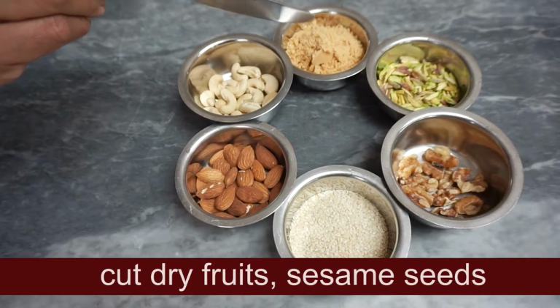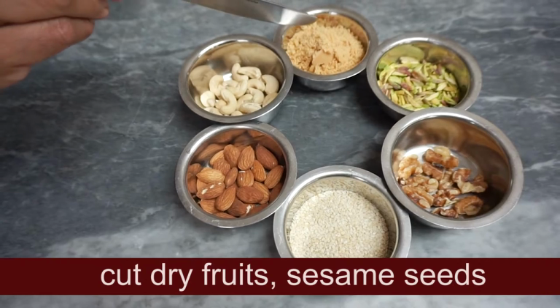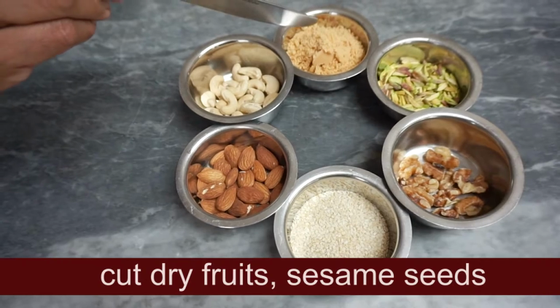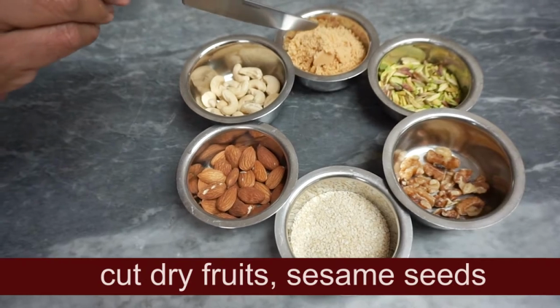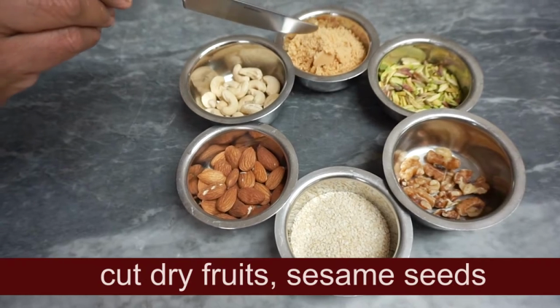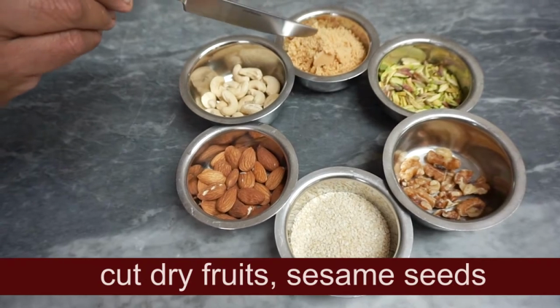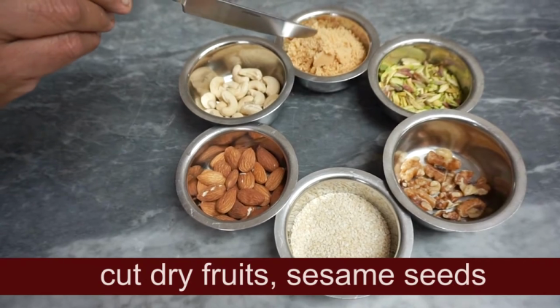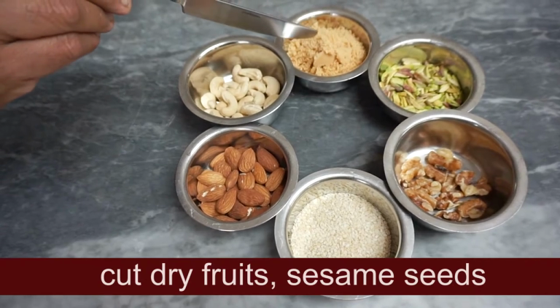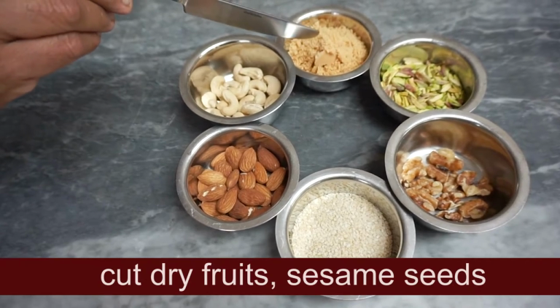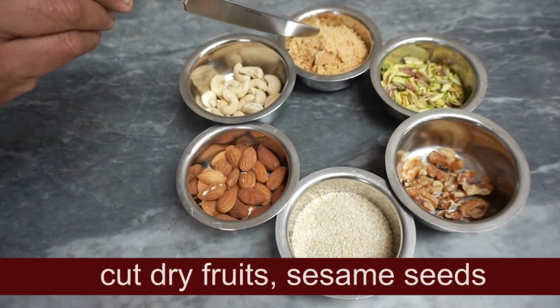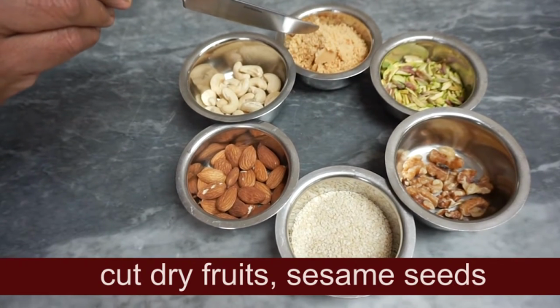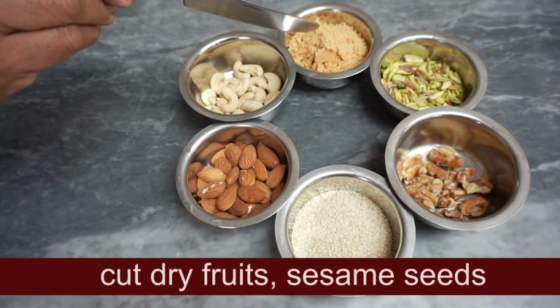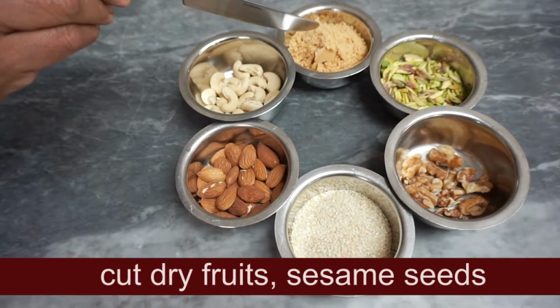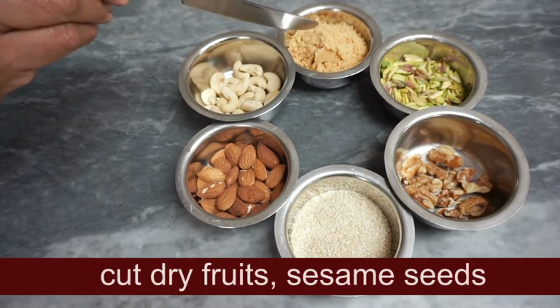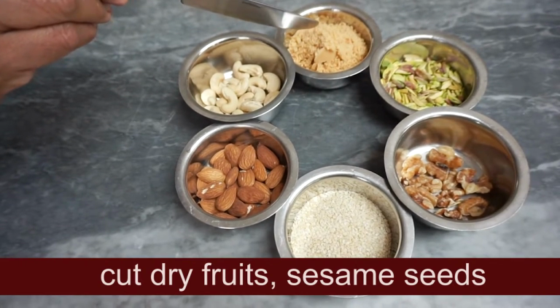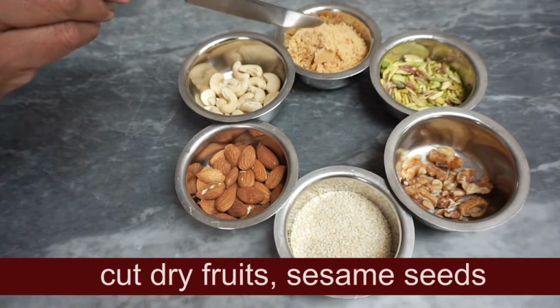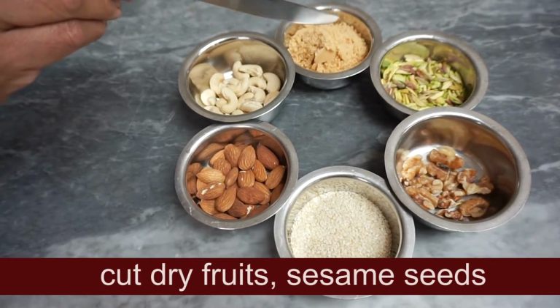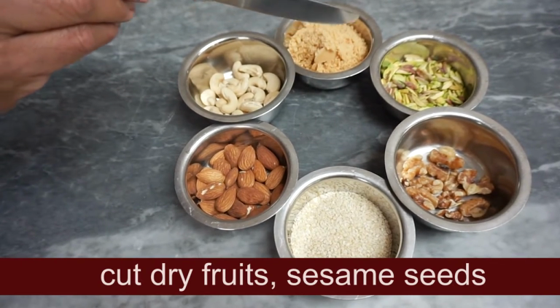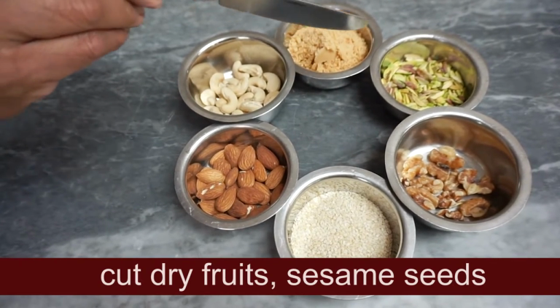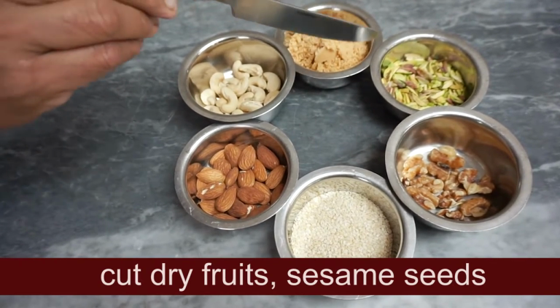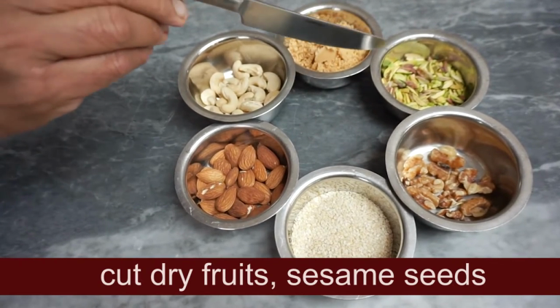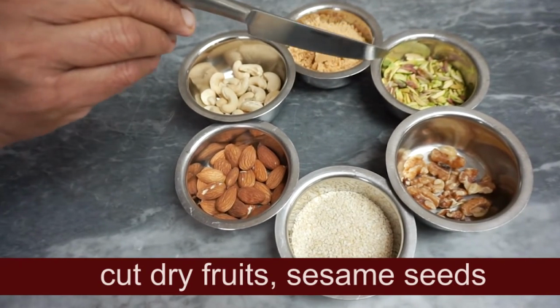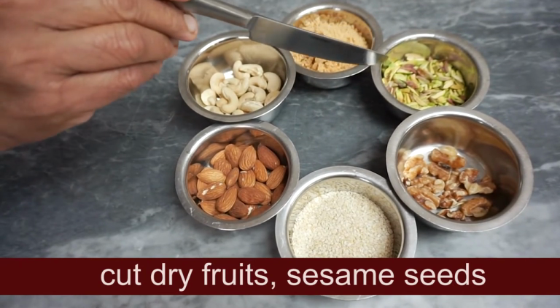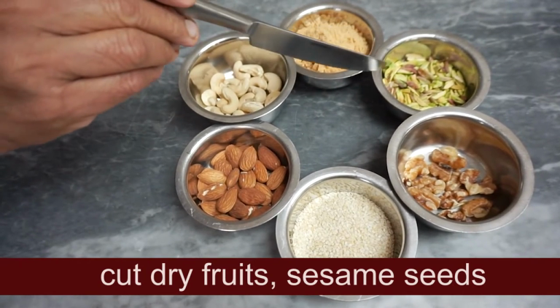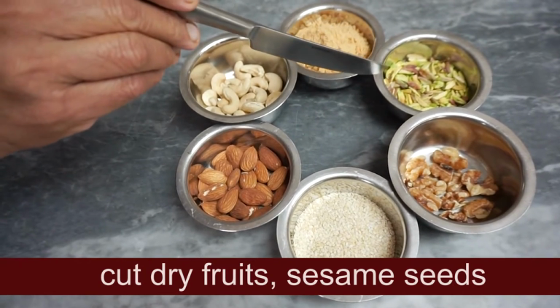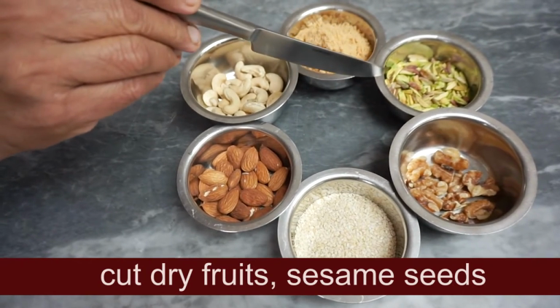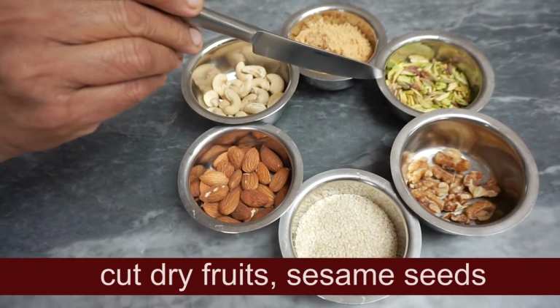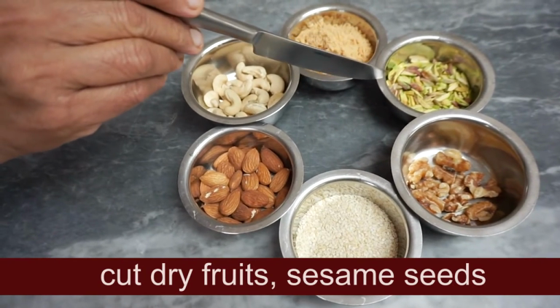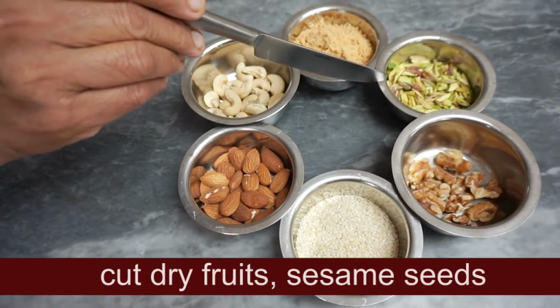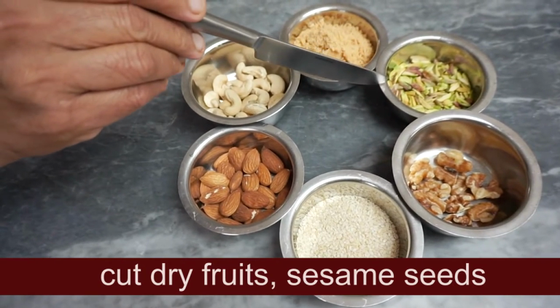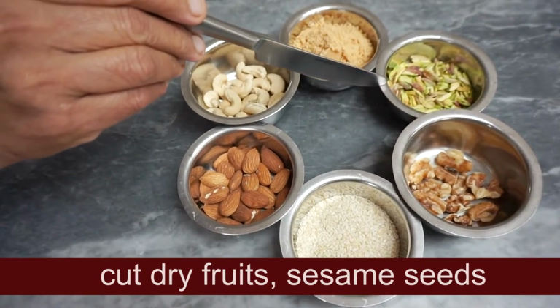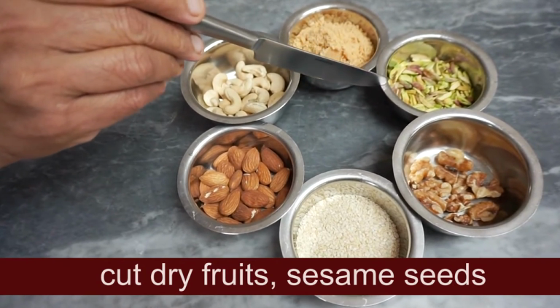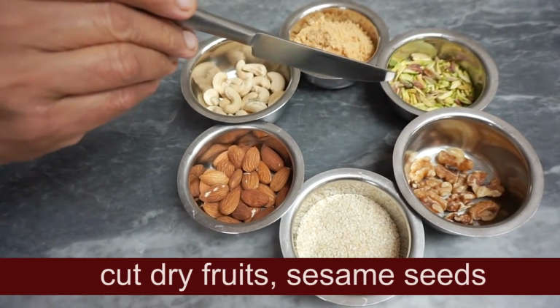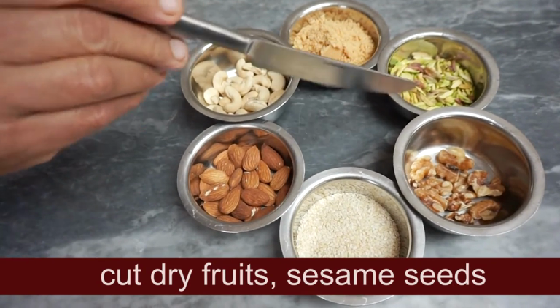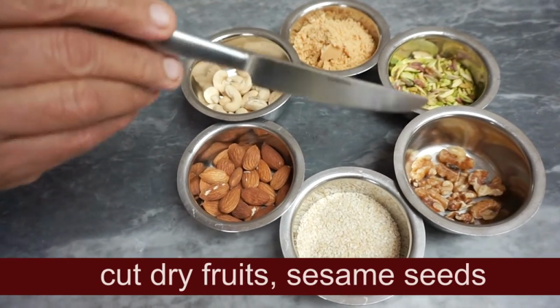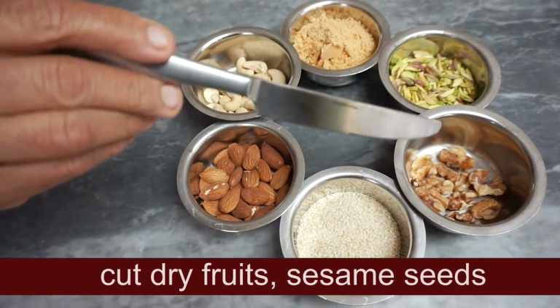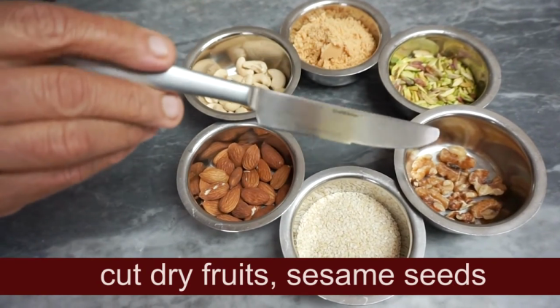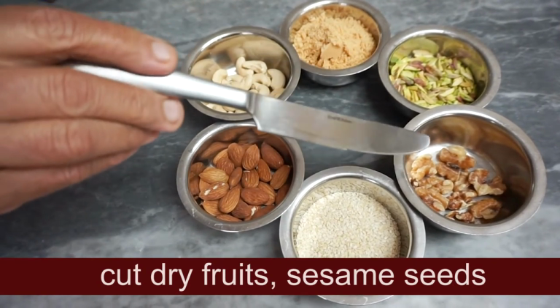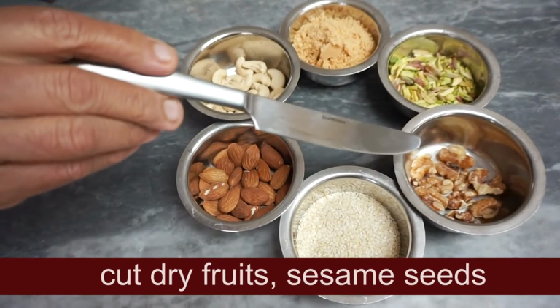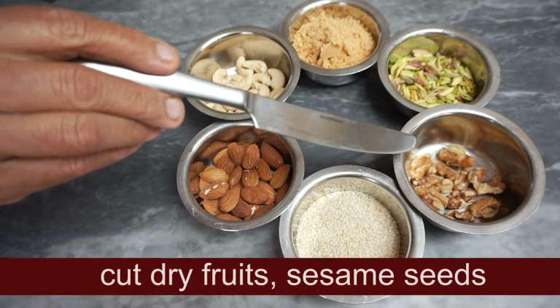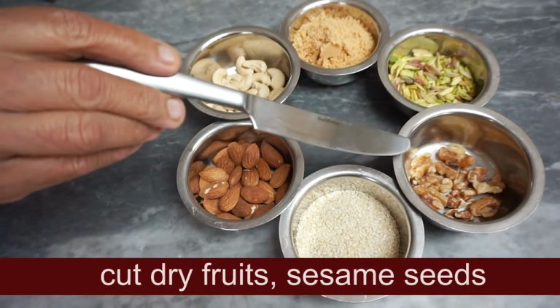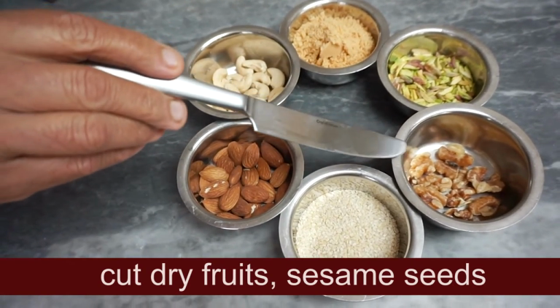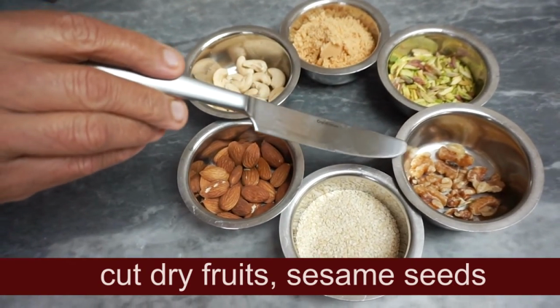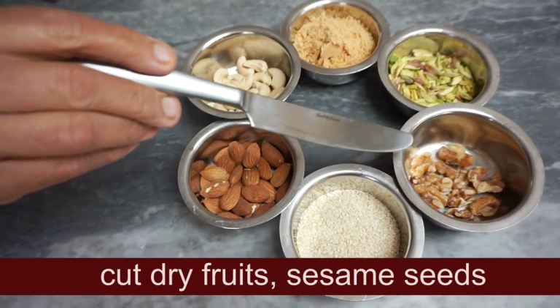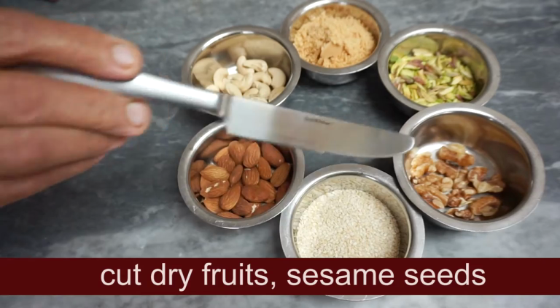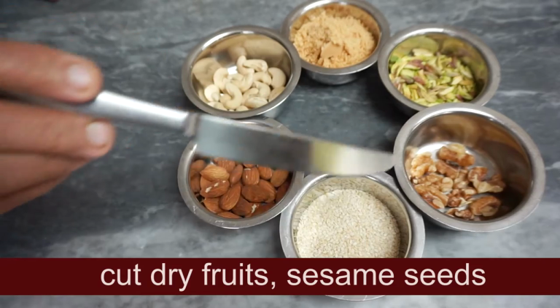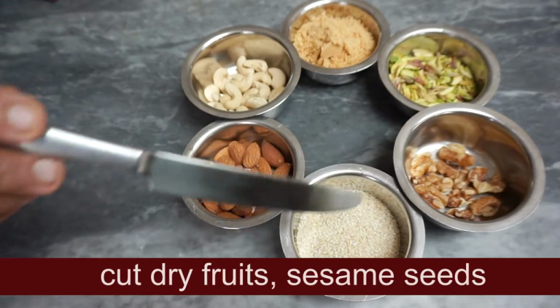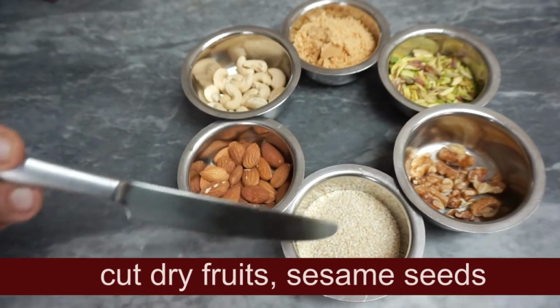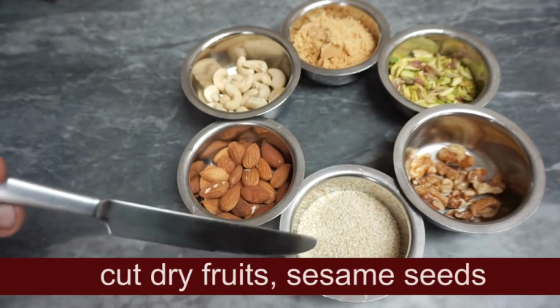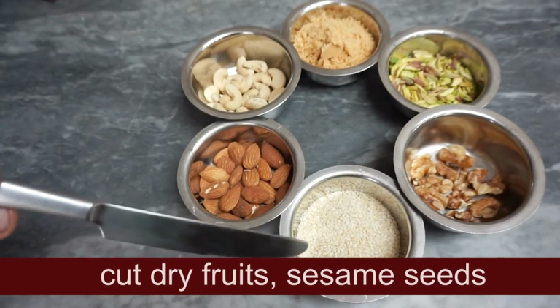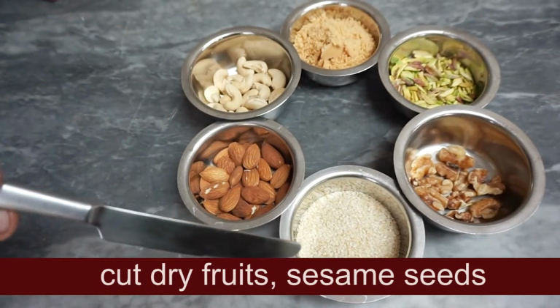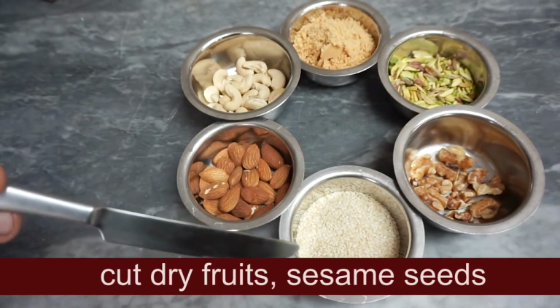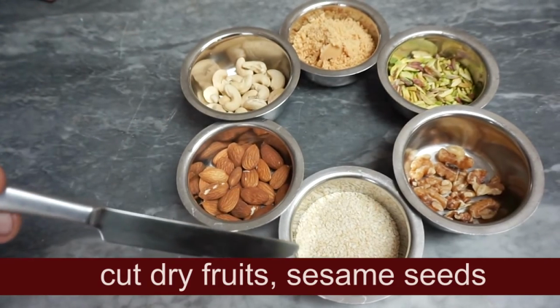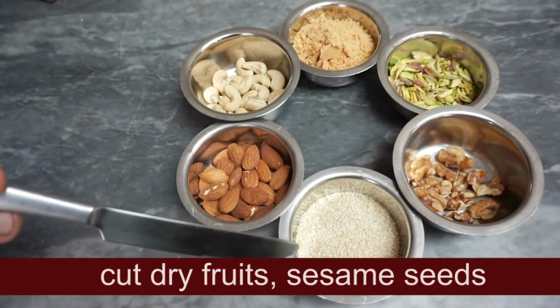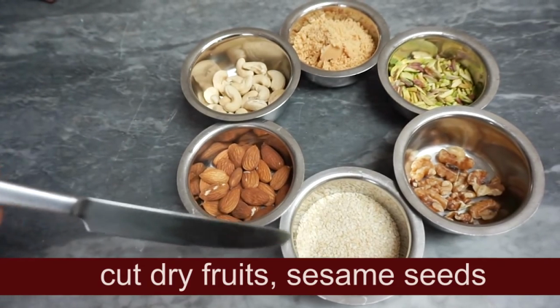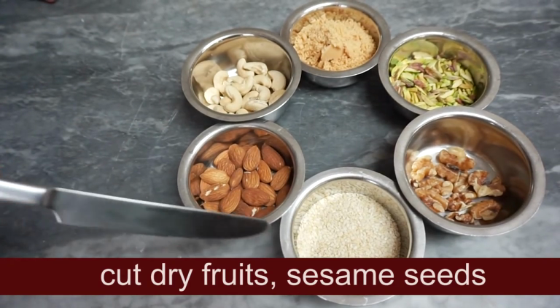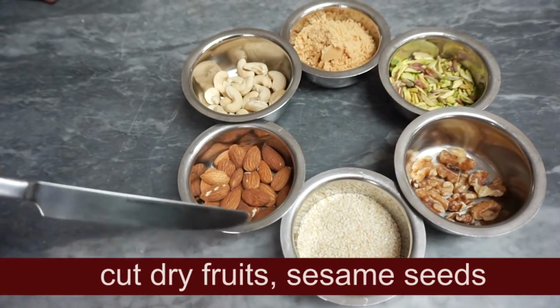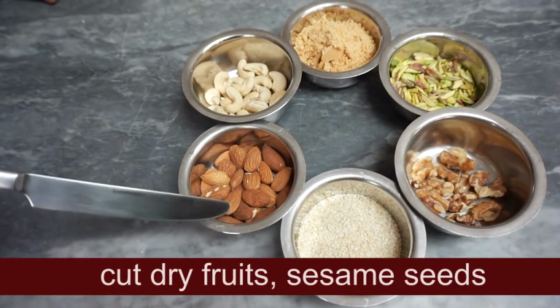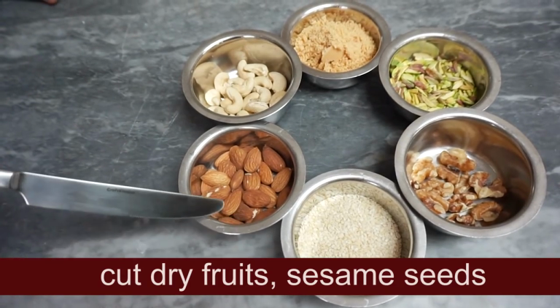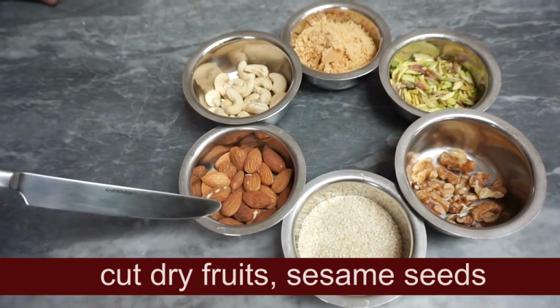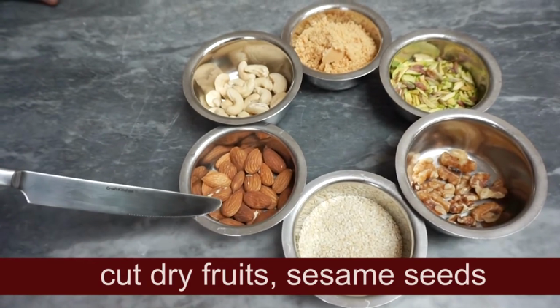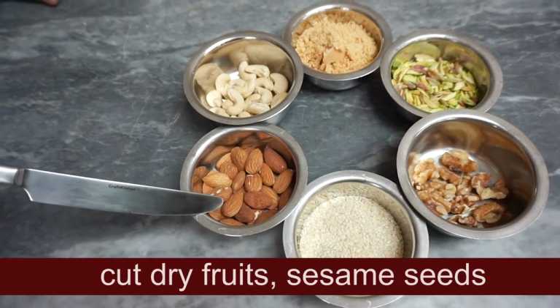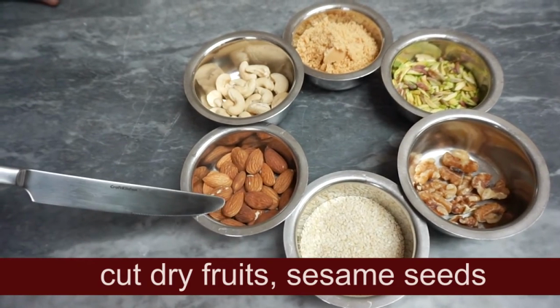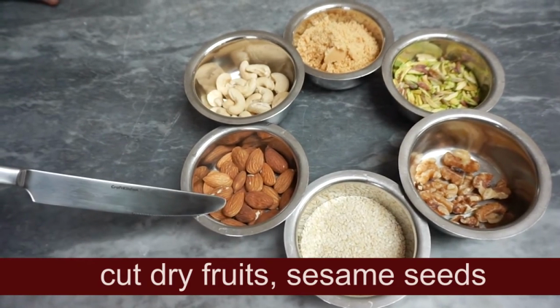We are going to mix the dry fruits: goadambi, pista, acroo, and a lot of ingredients.